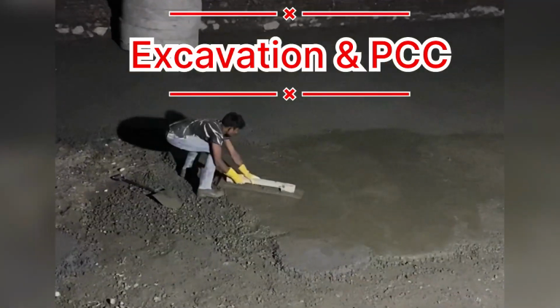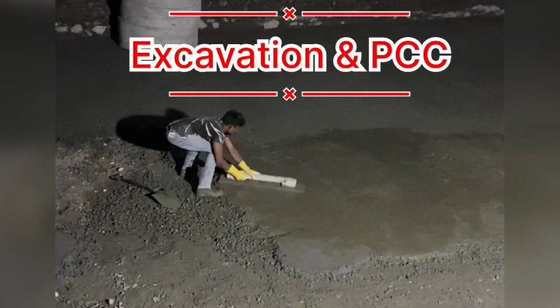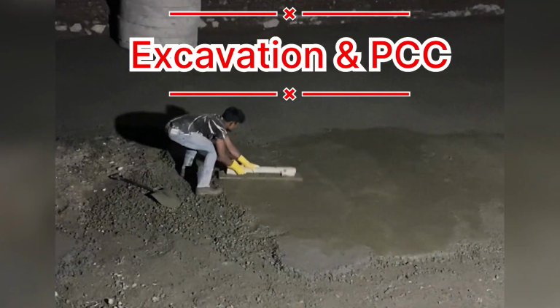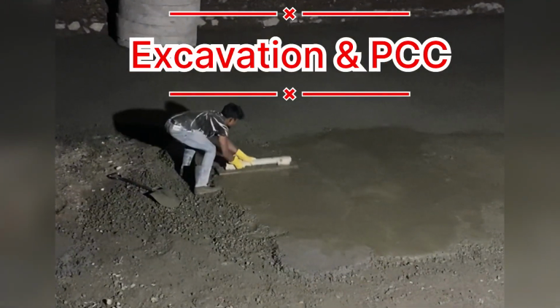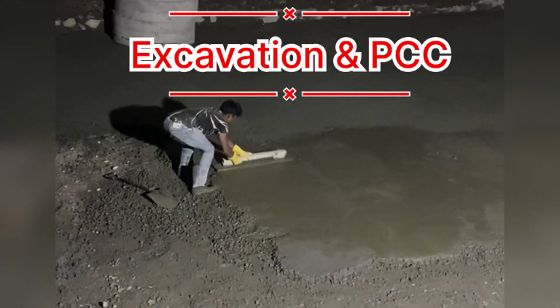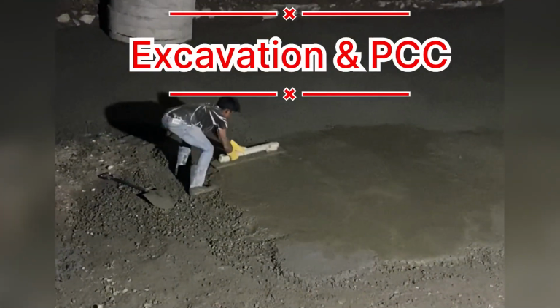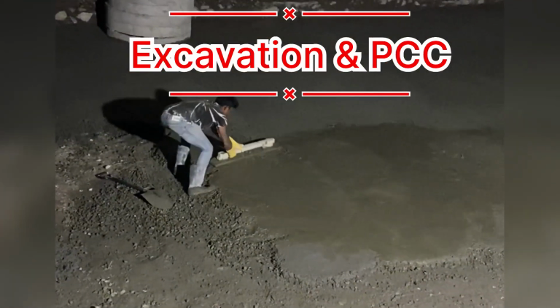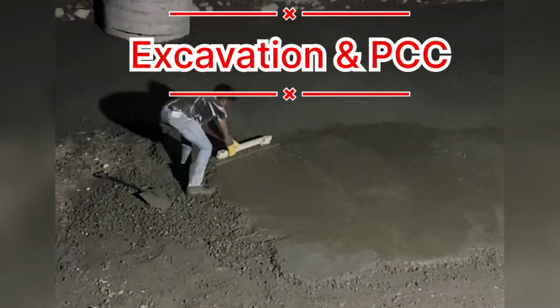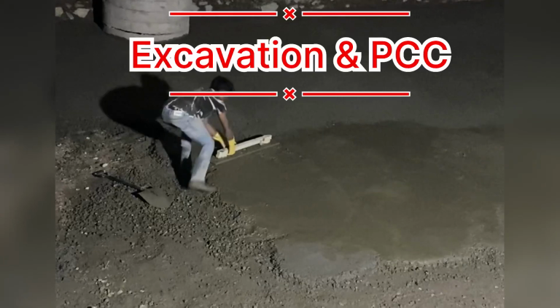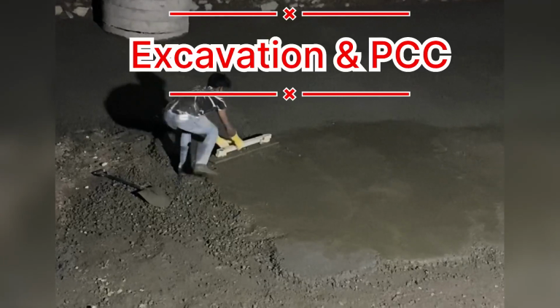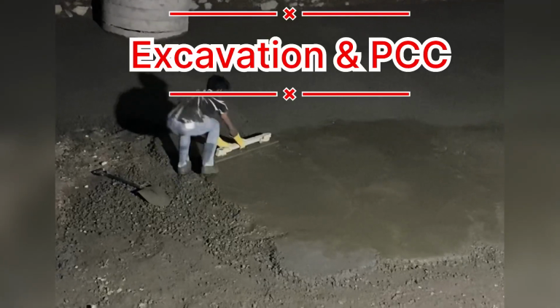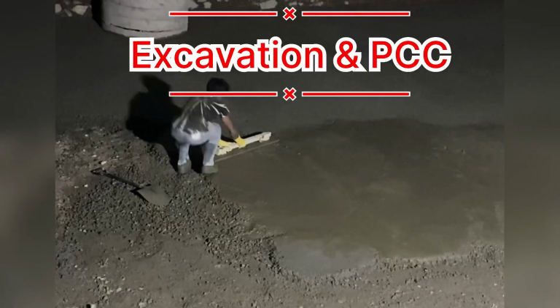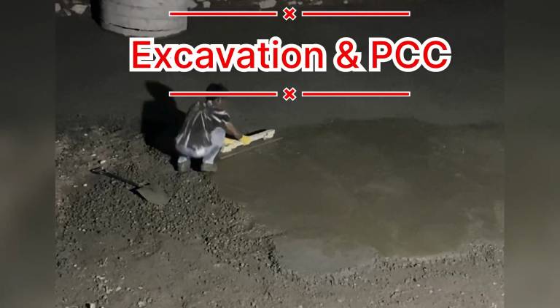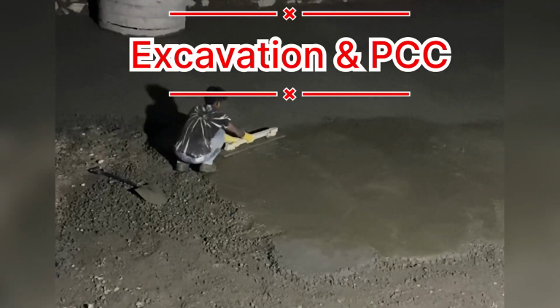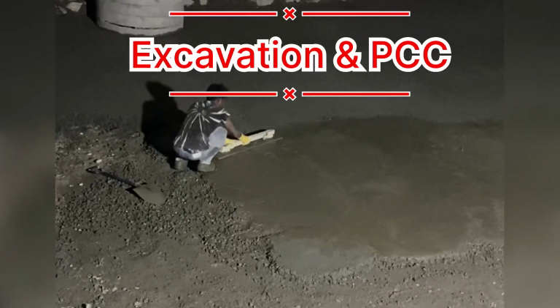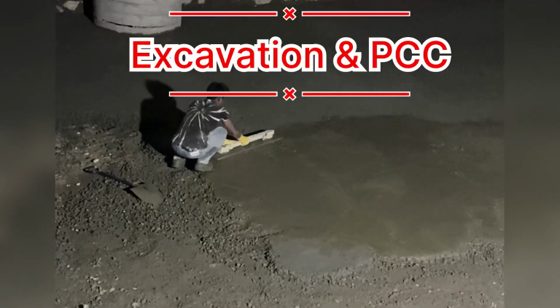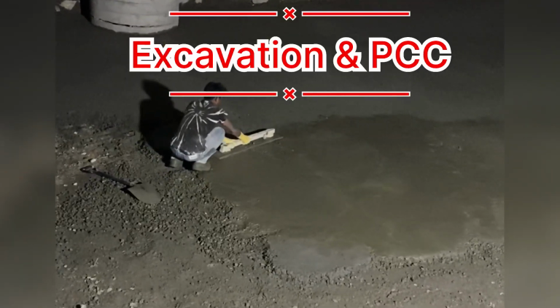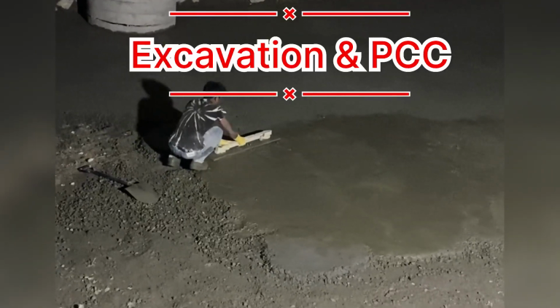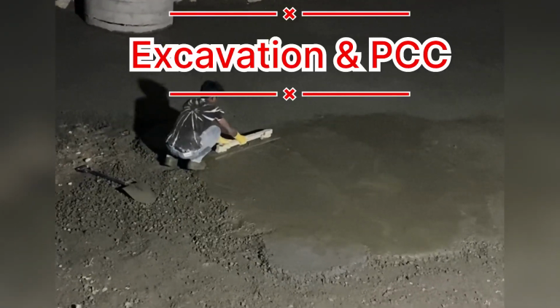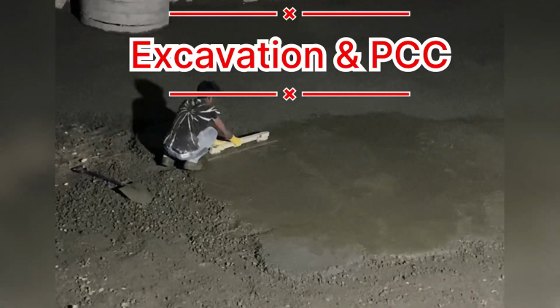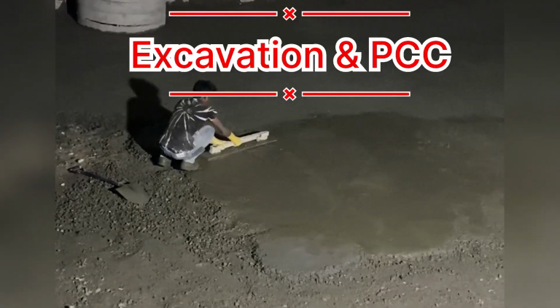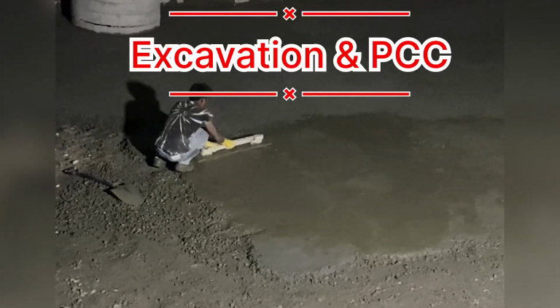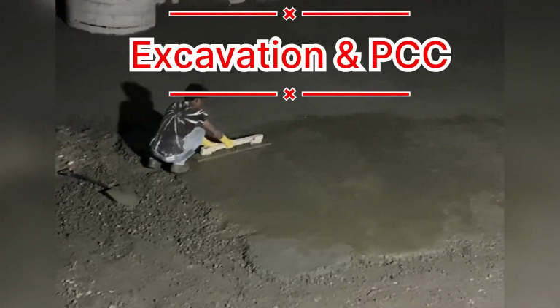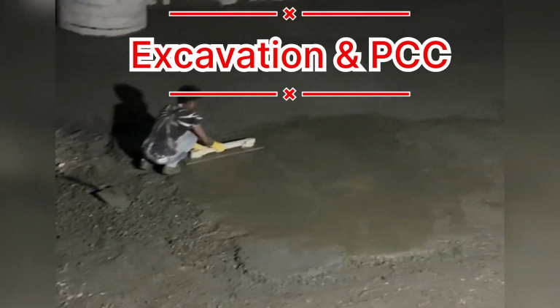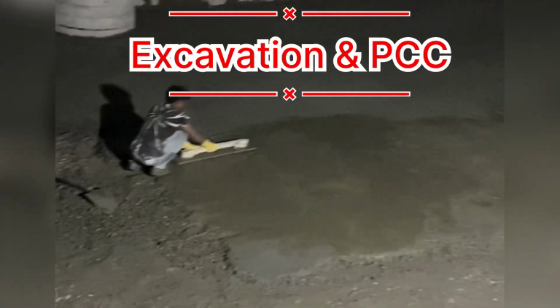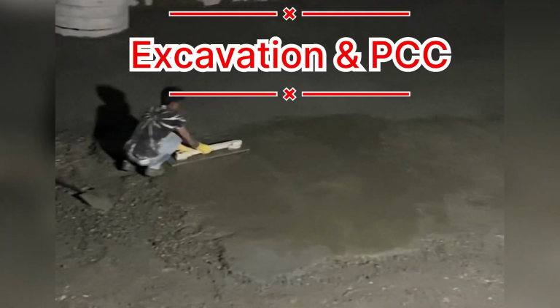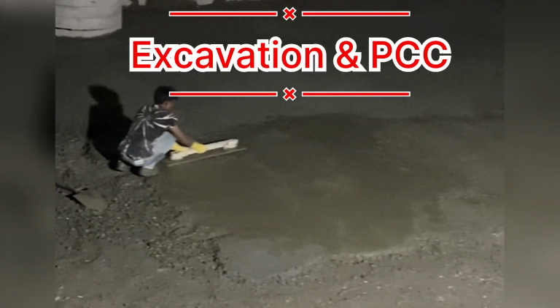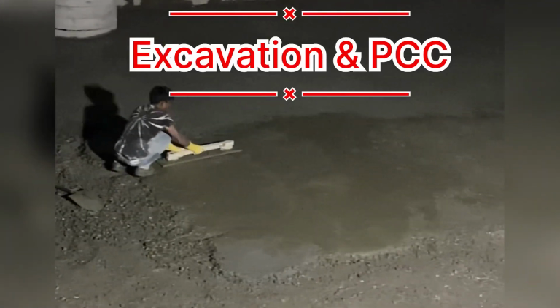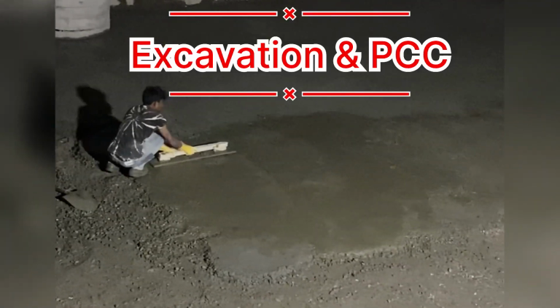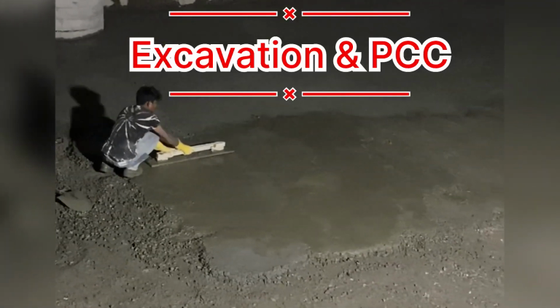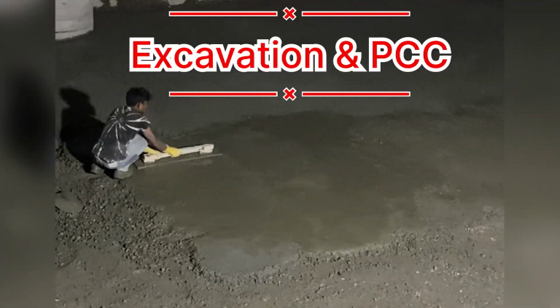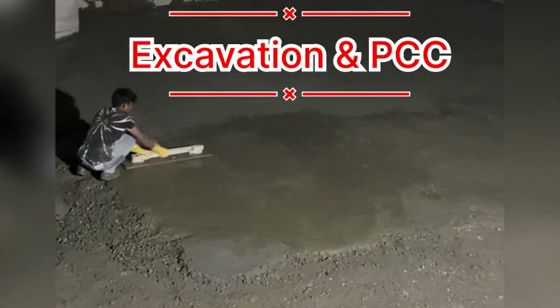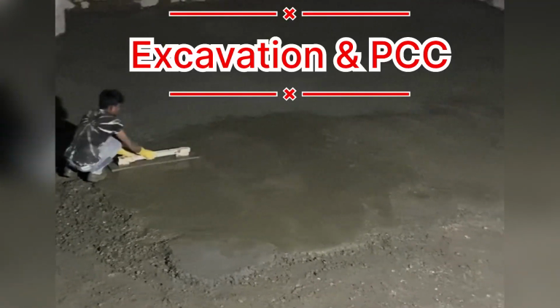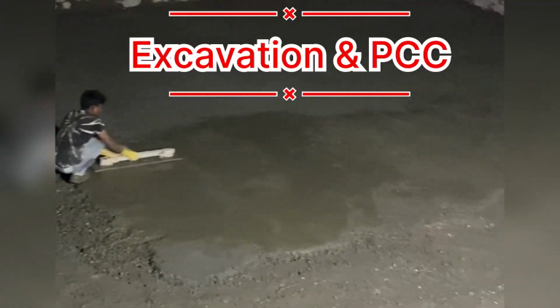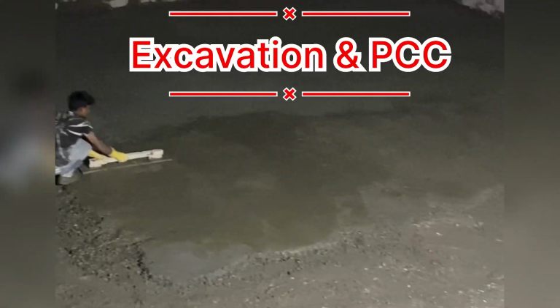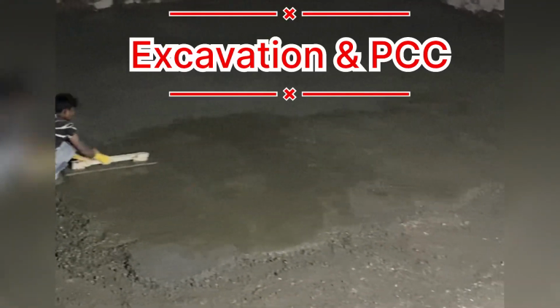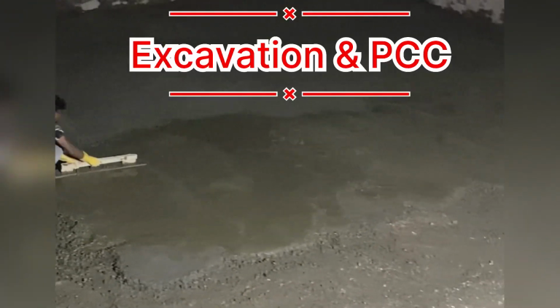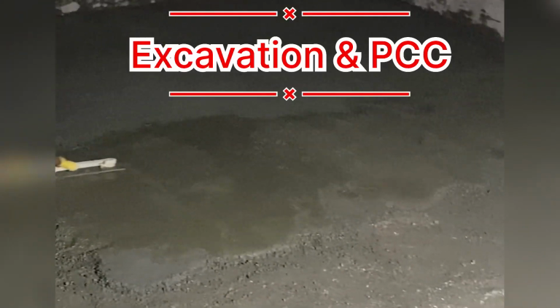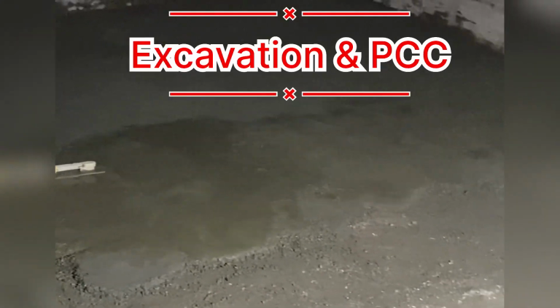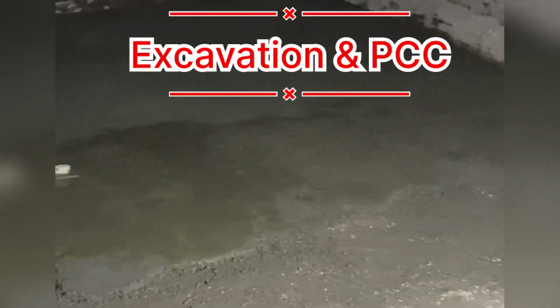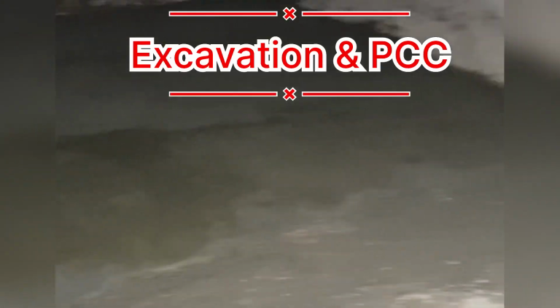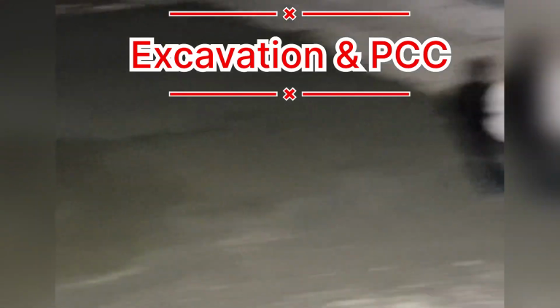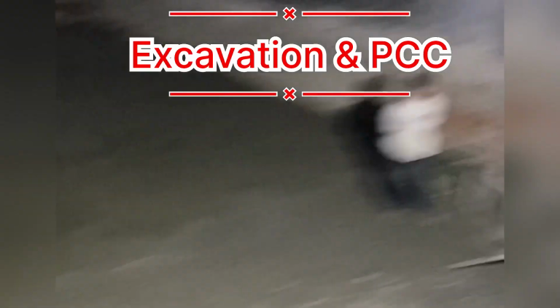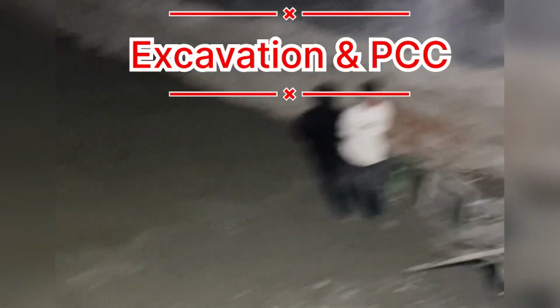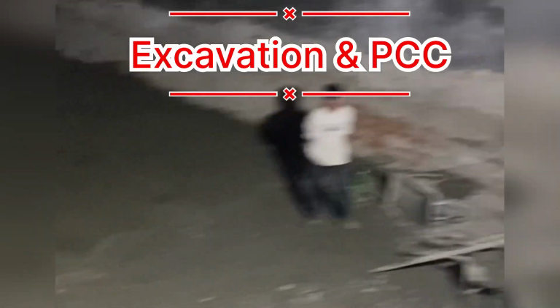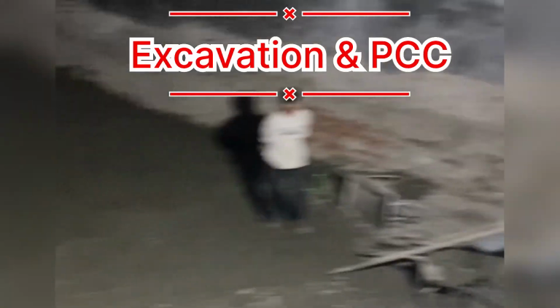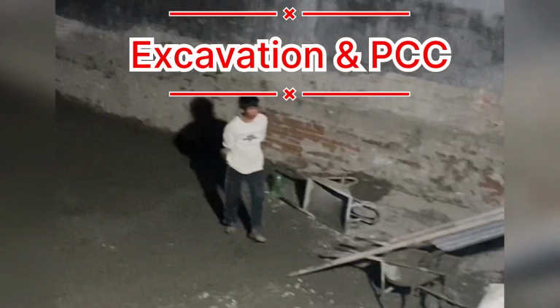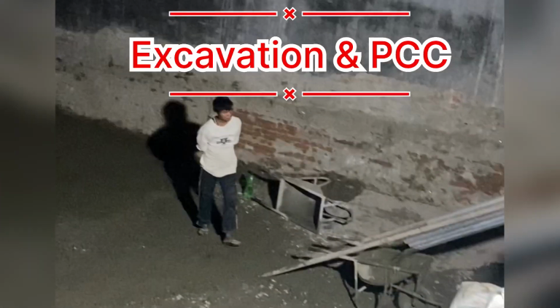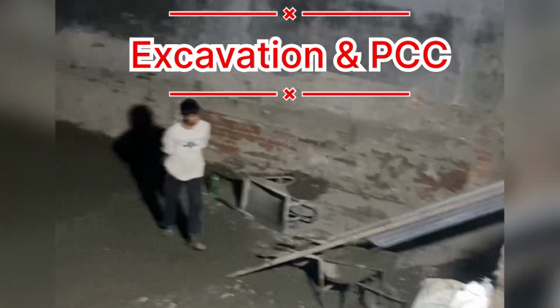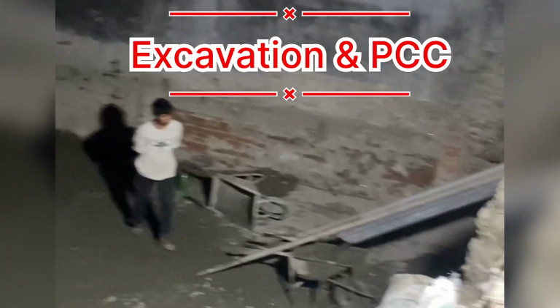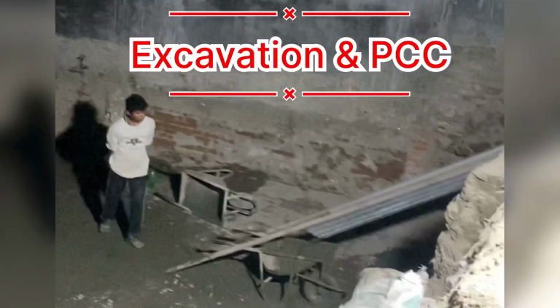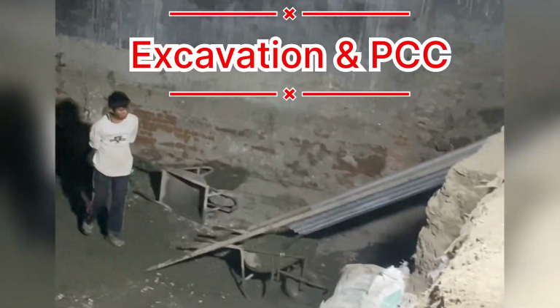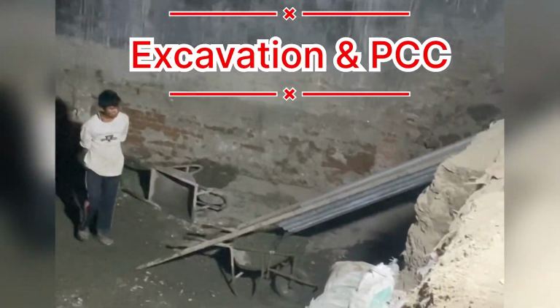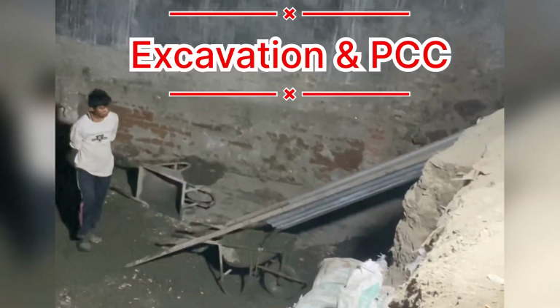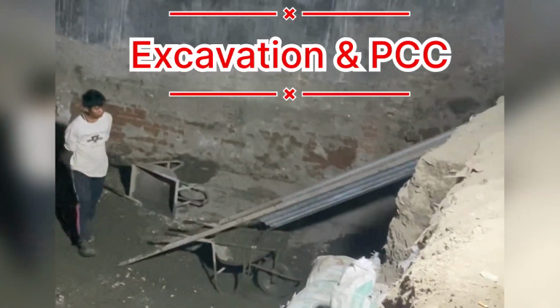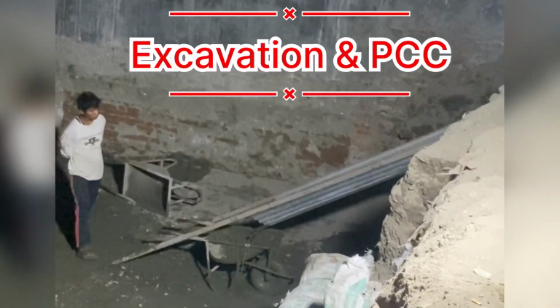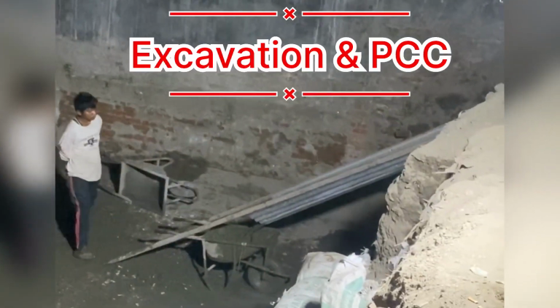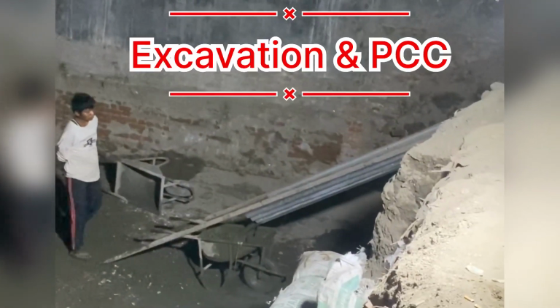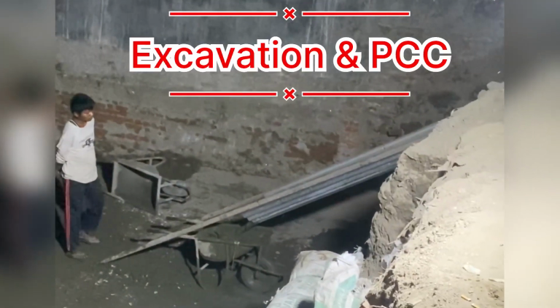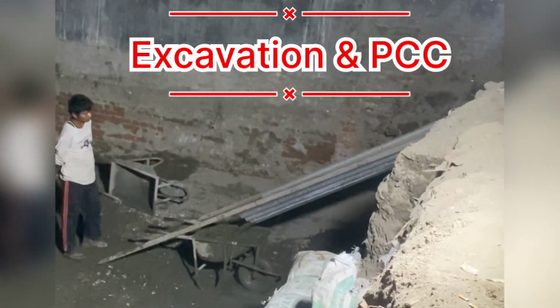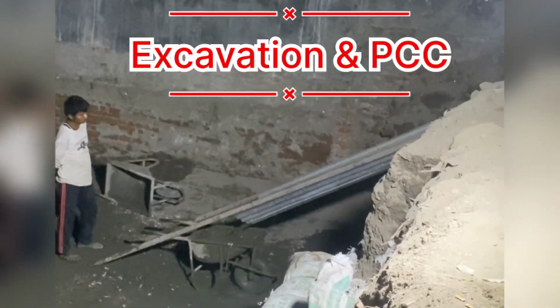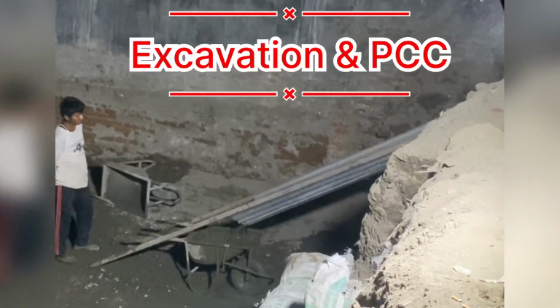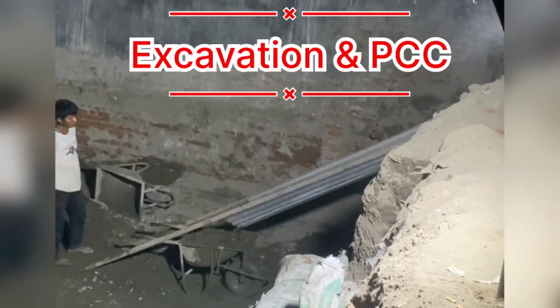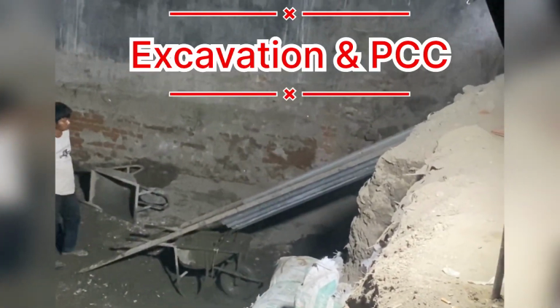It is fixed by the excavation area. We are also building a building in the PCC. We are building a foundation in this area.